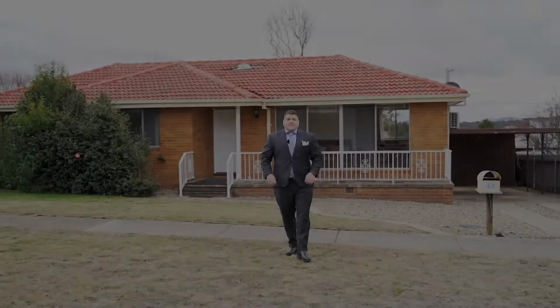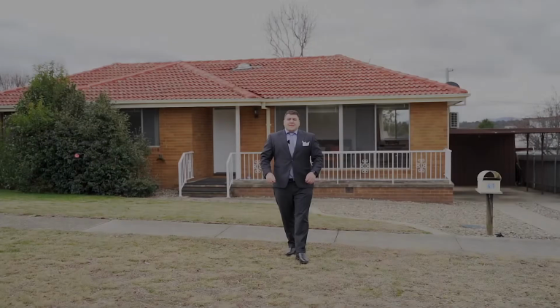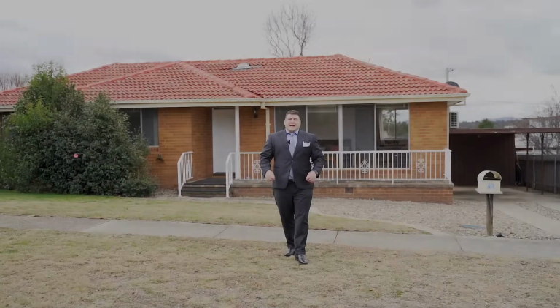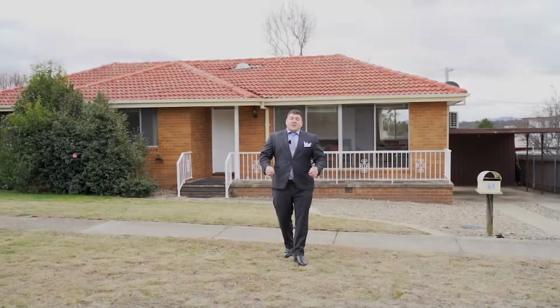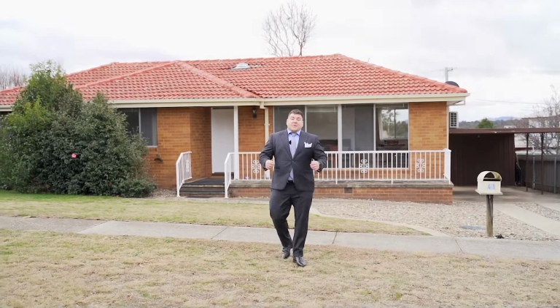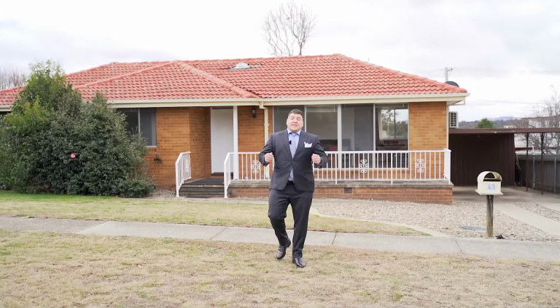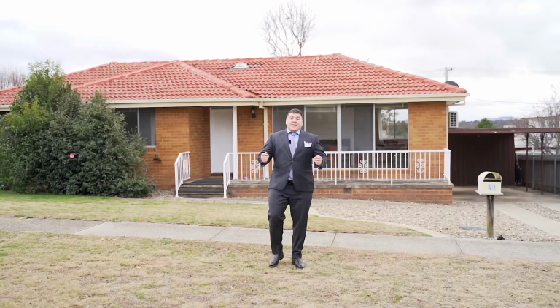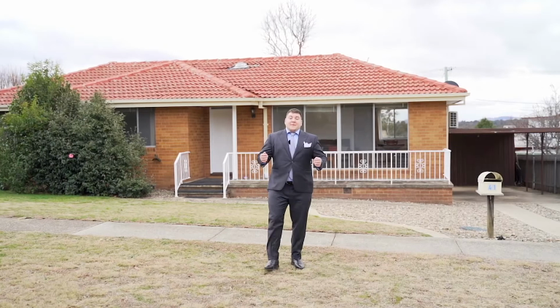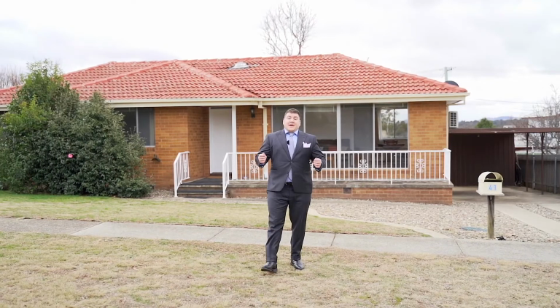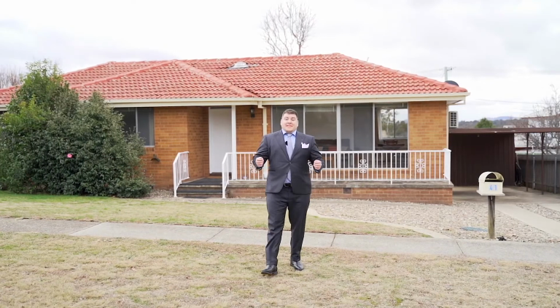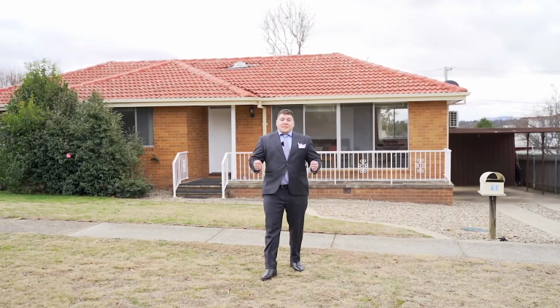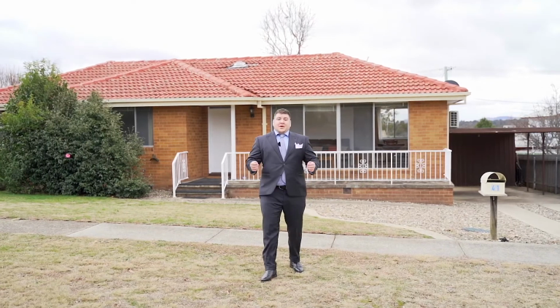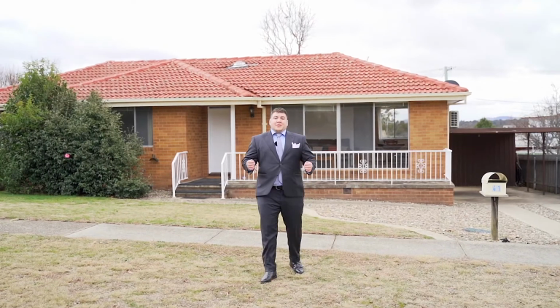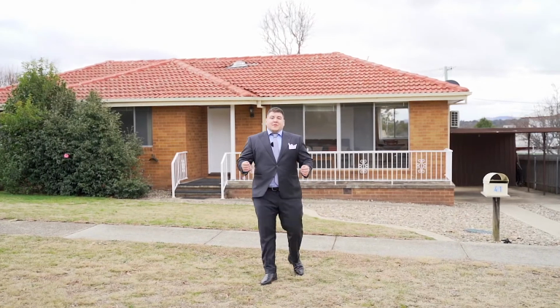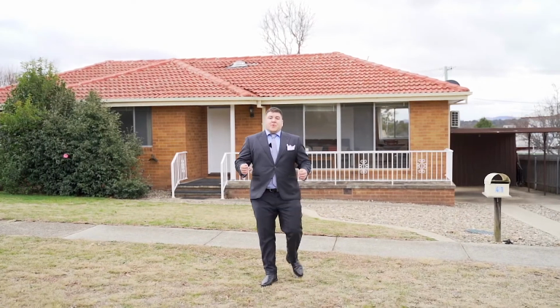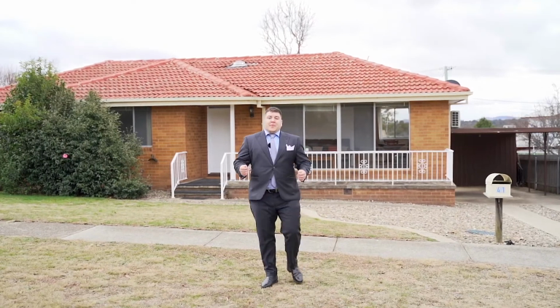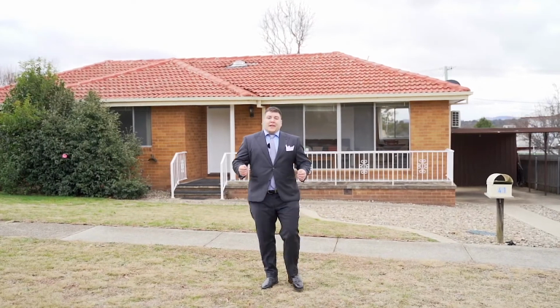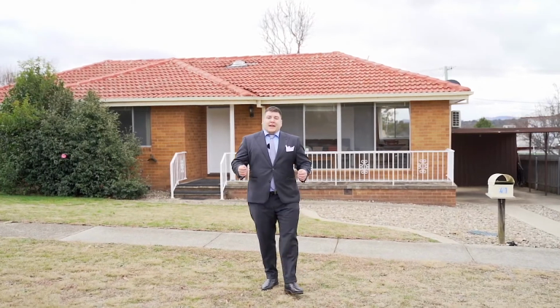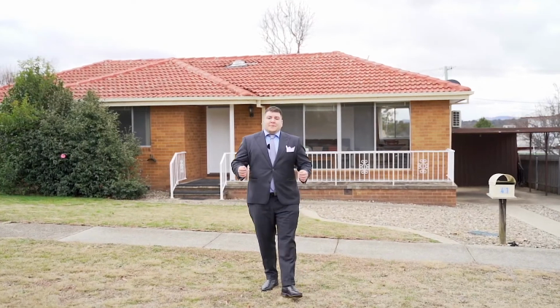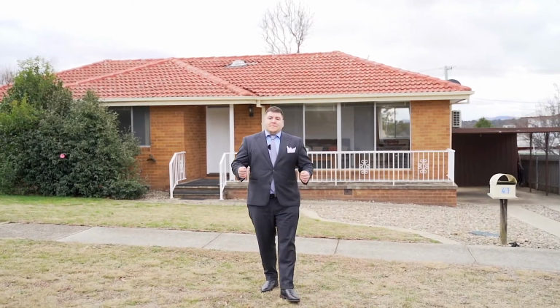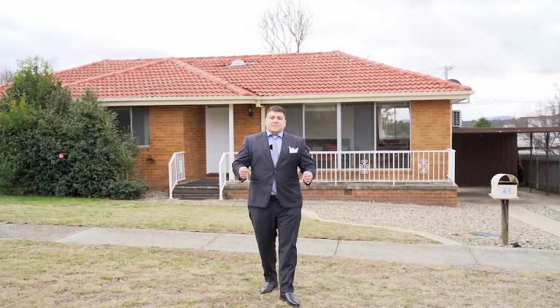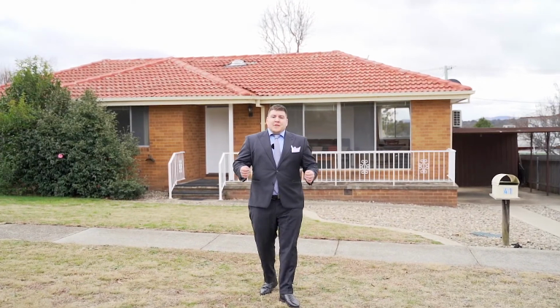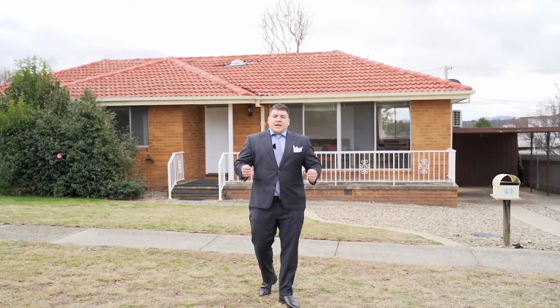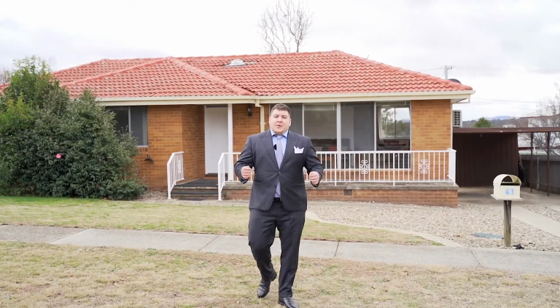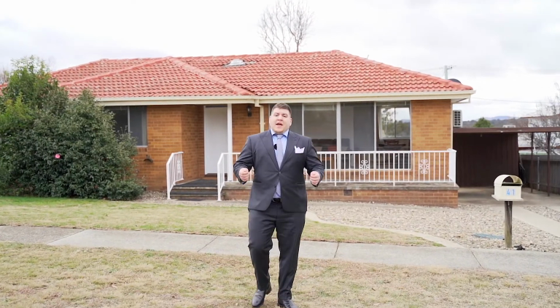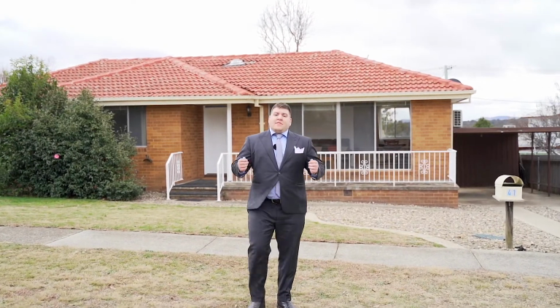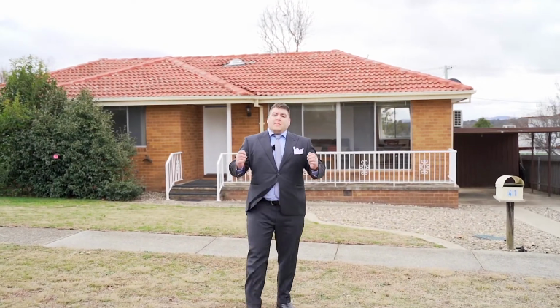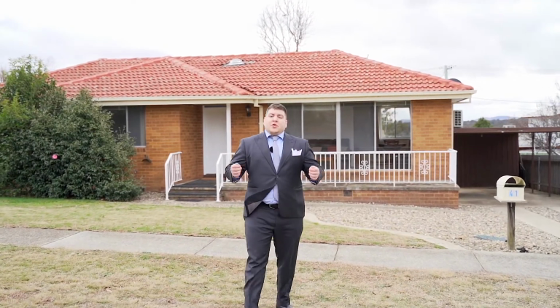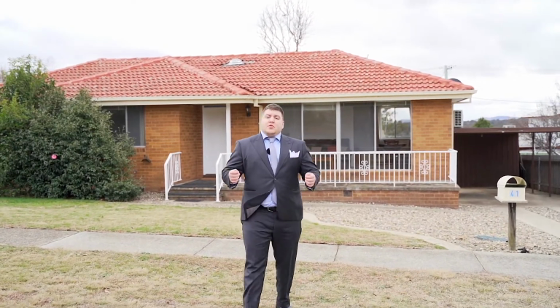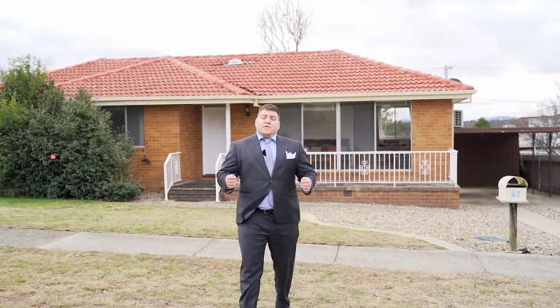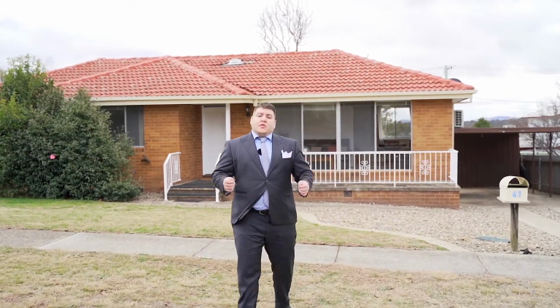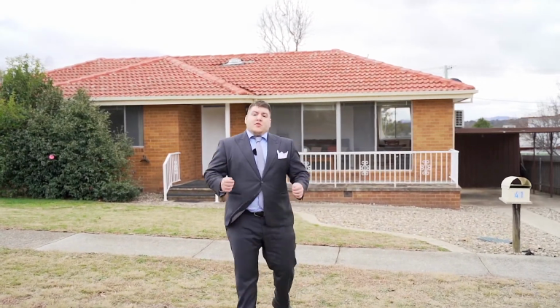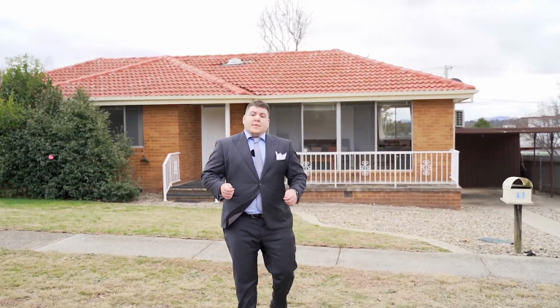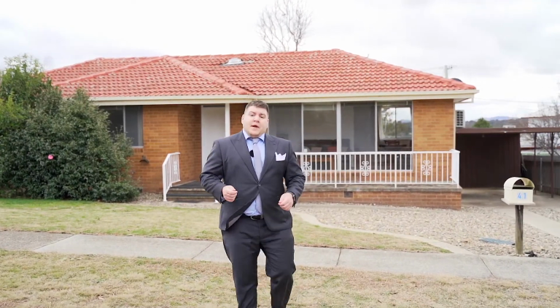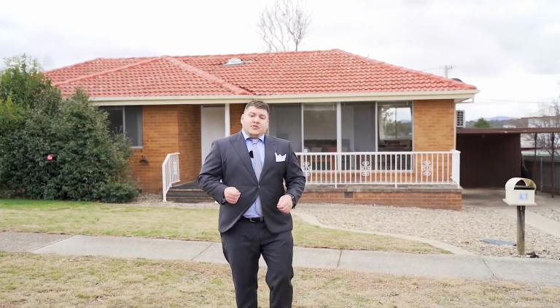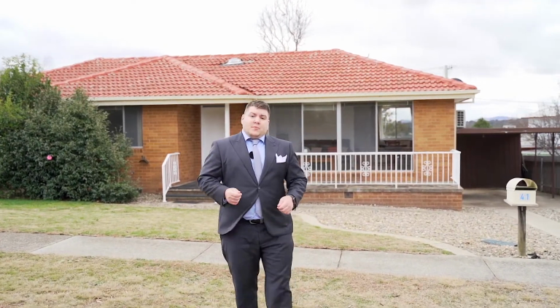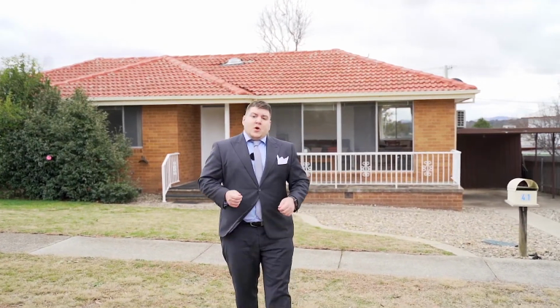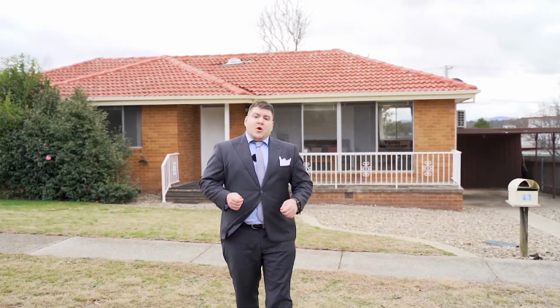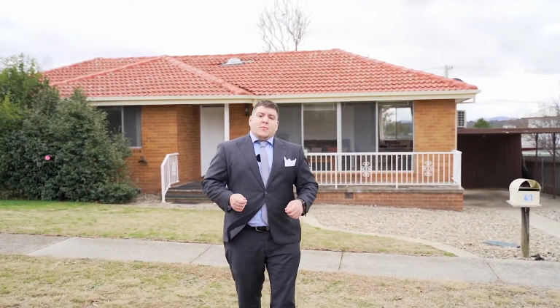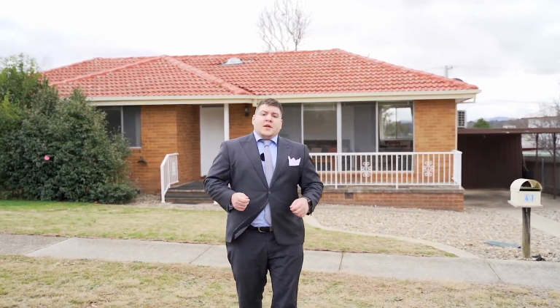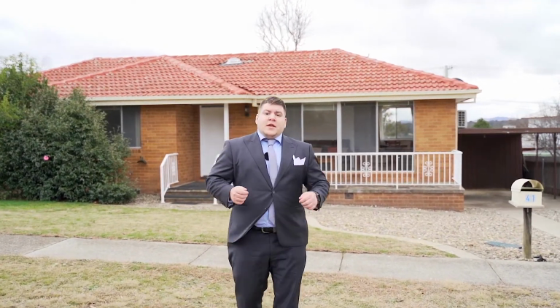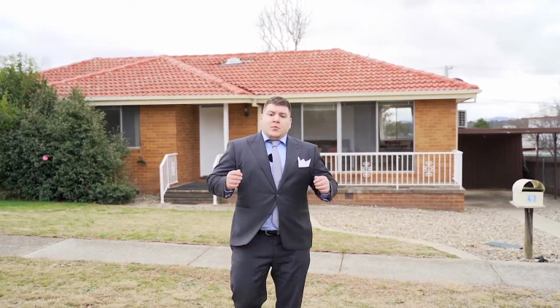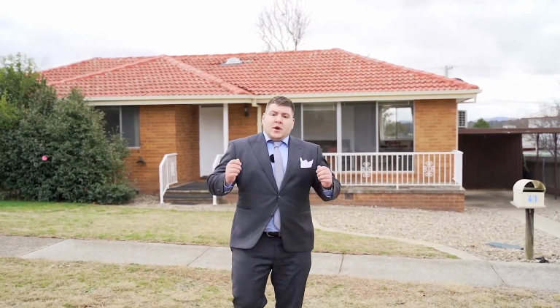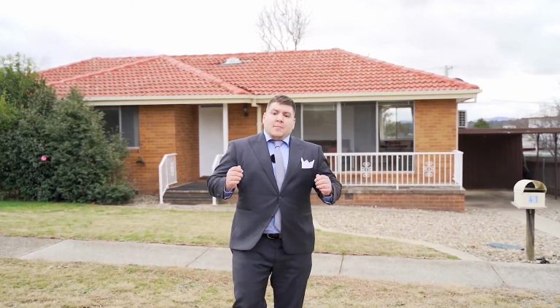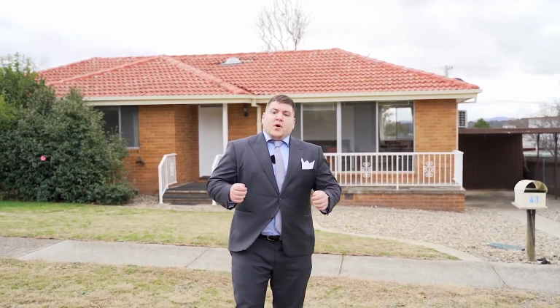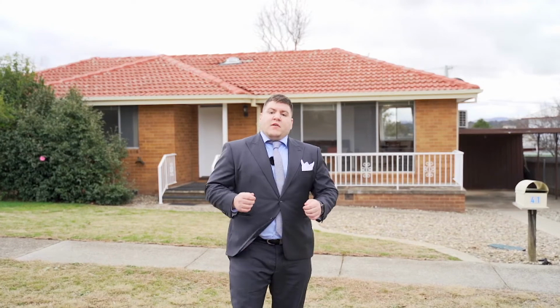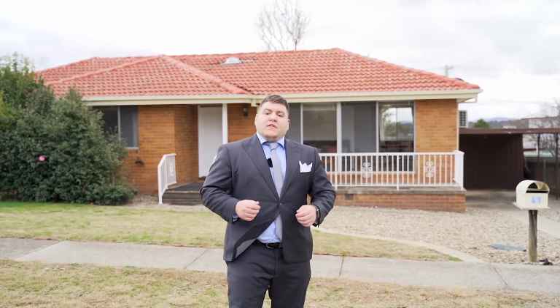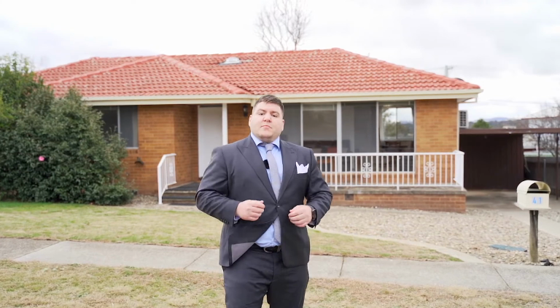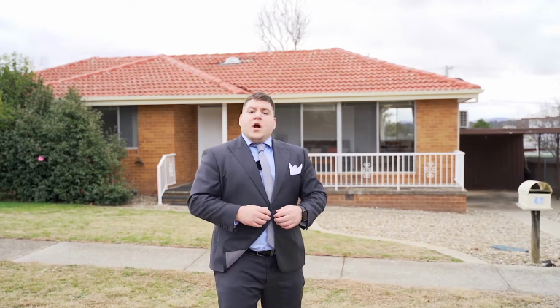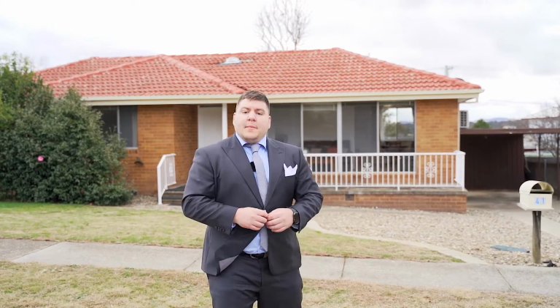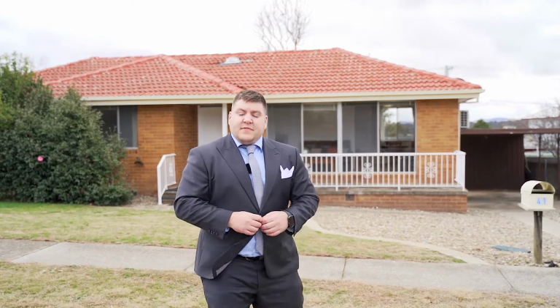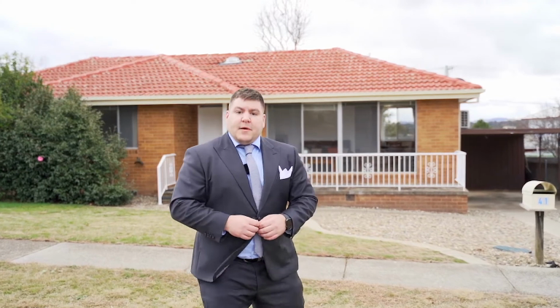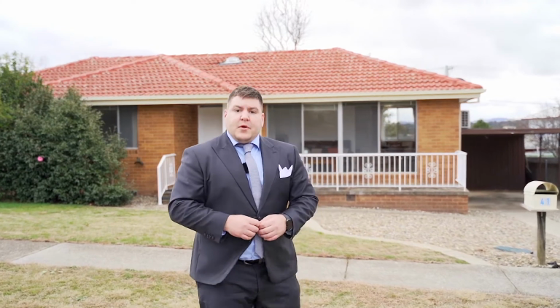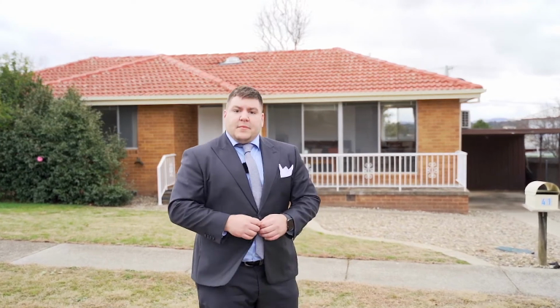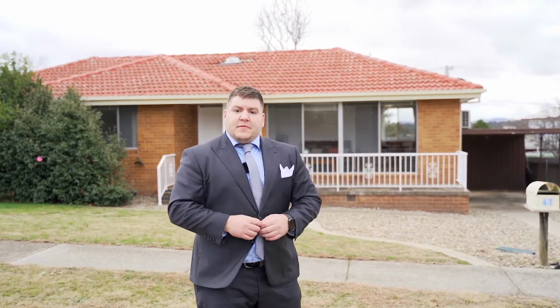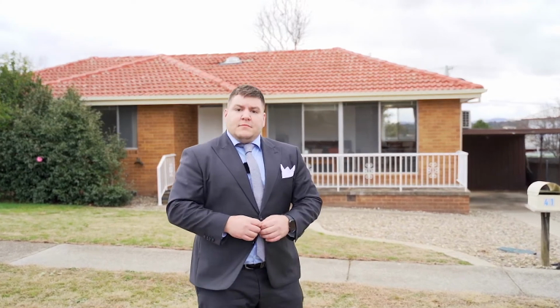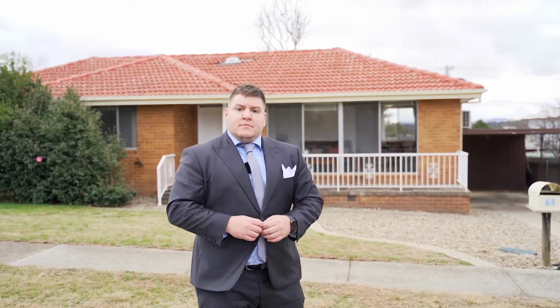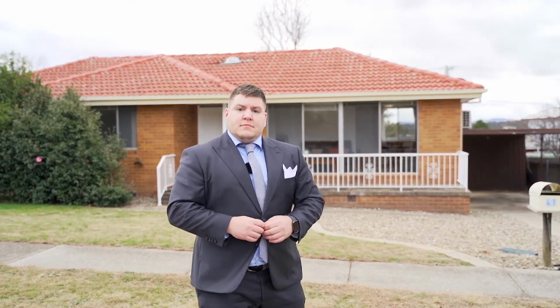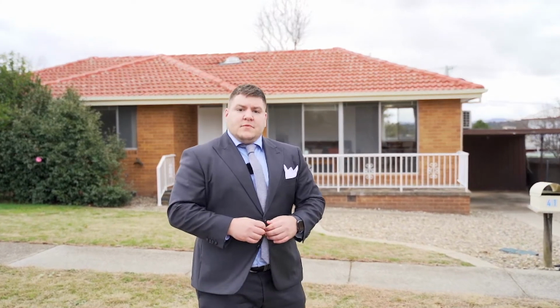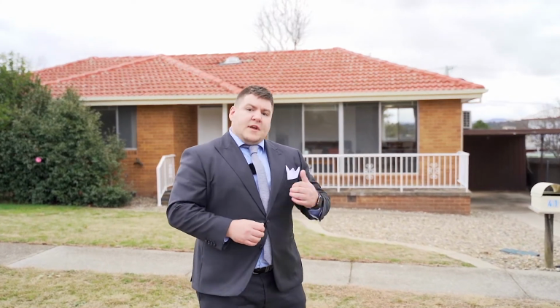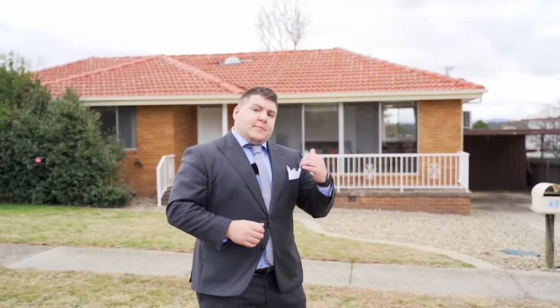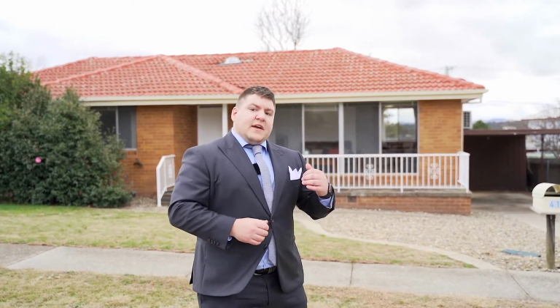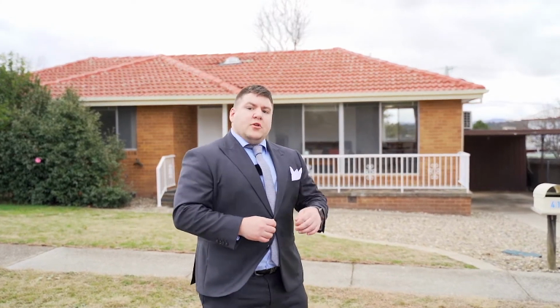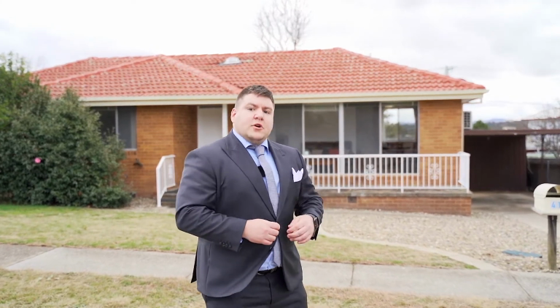Have you been thinking about stepping onto the property ladder? Here we have a beautiful three-bedroom home in one of Belconnen's prime suburbs. Come take a look.